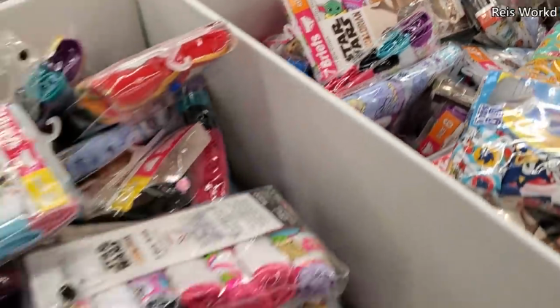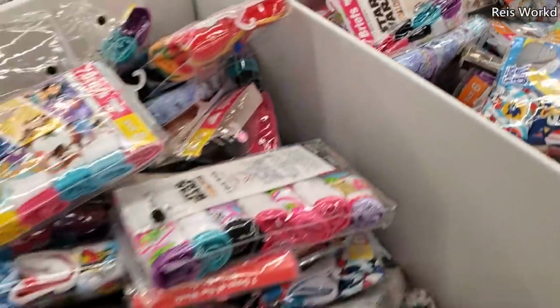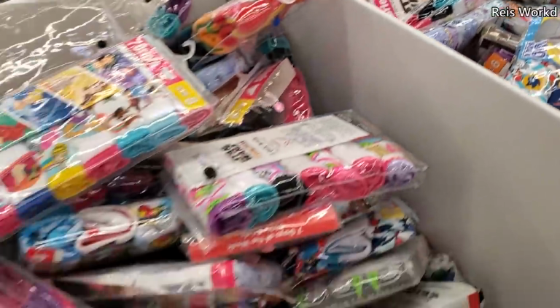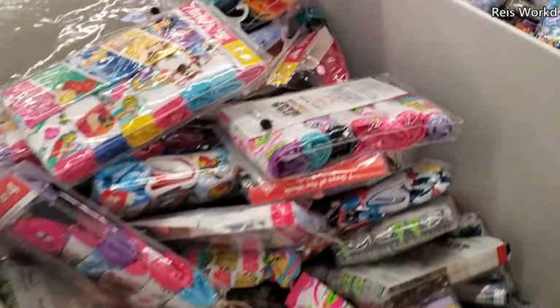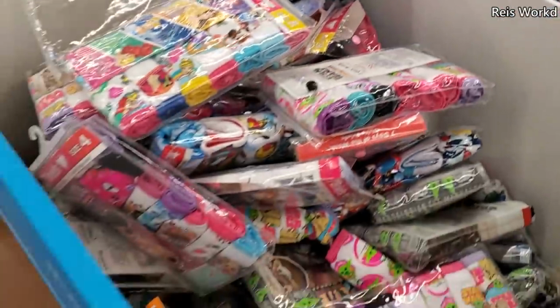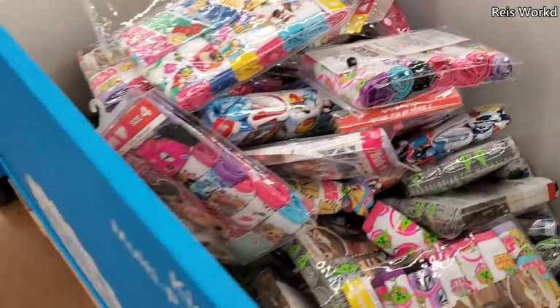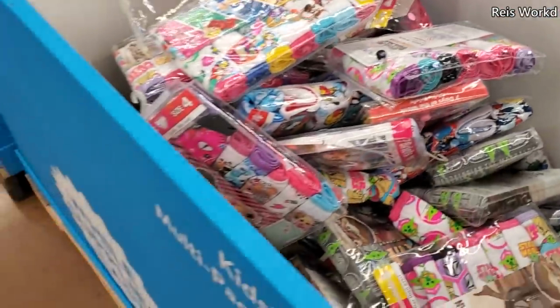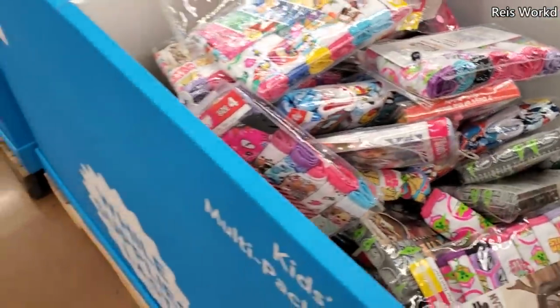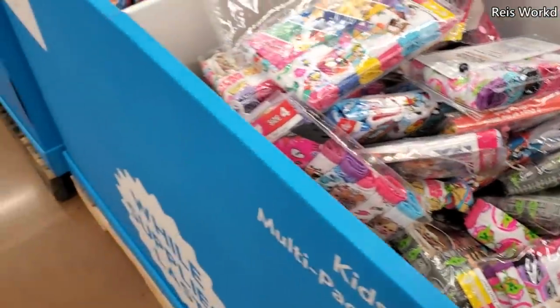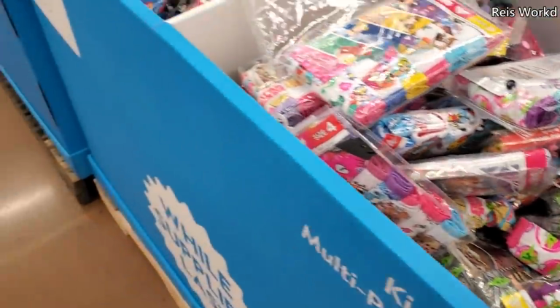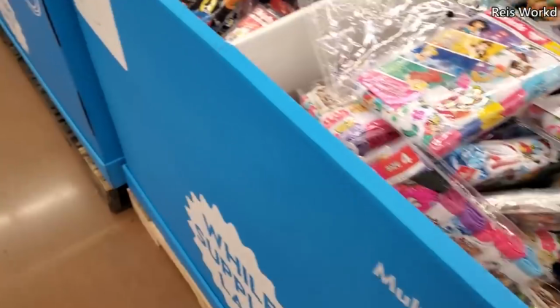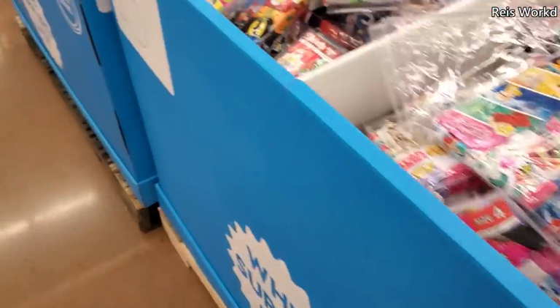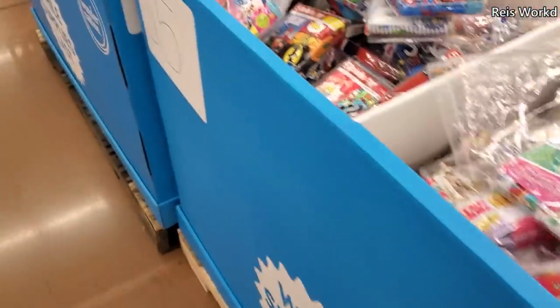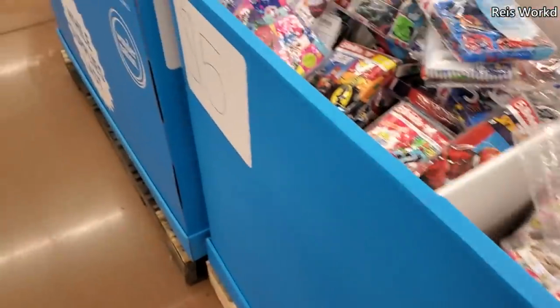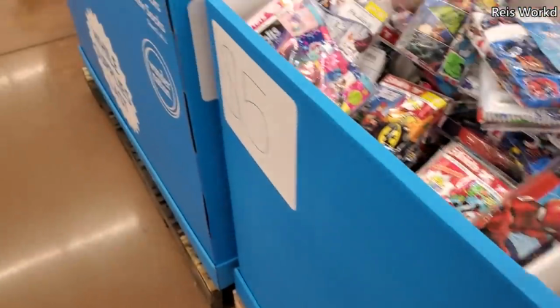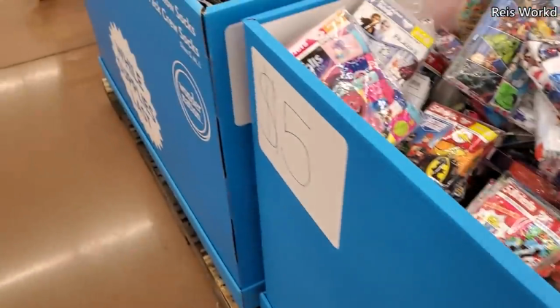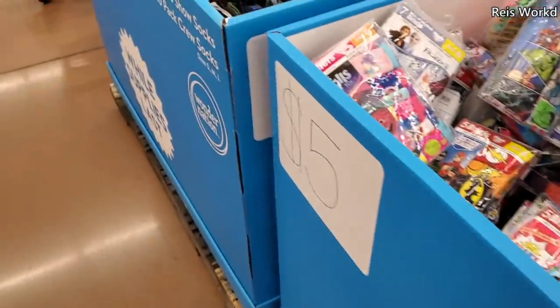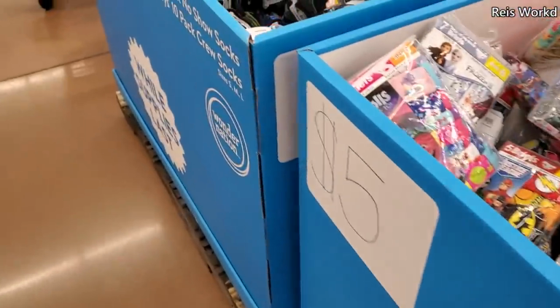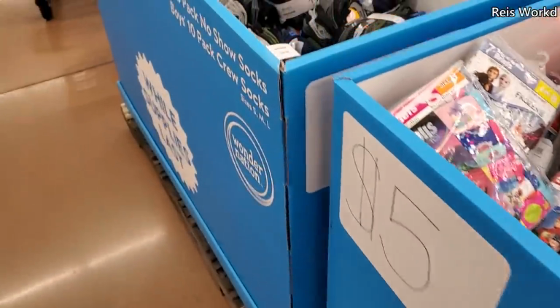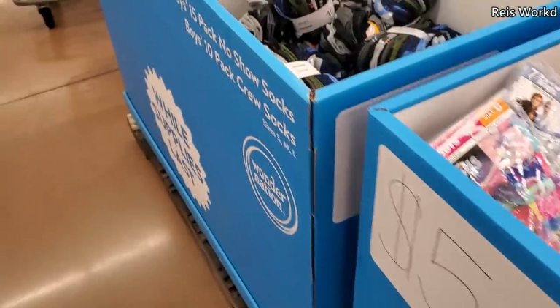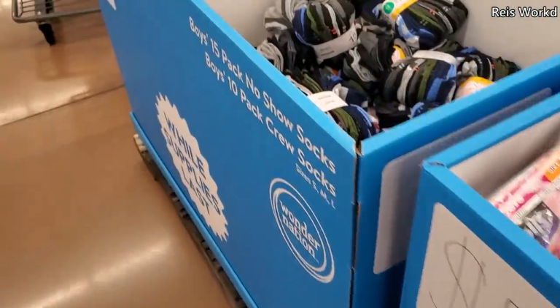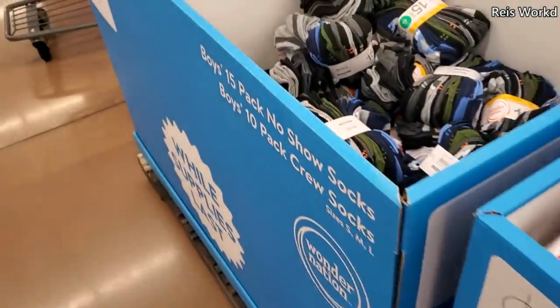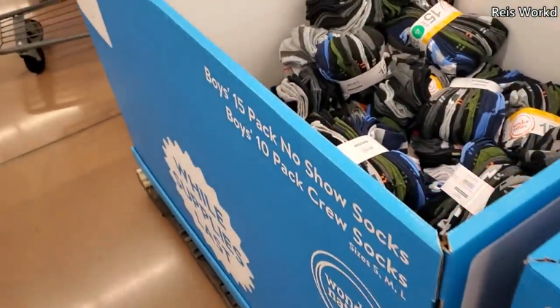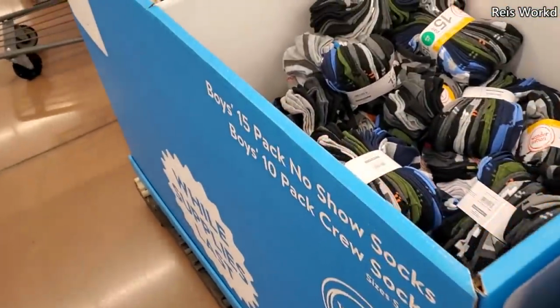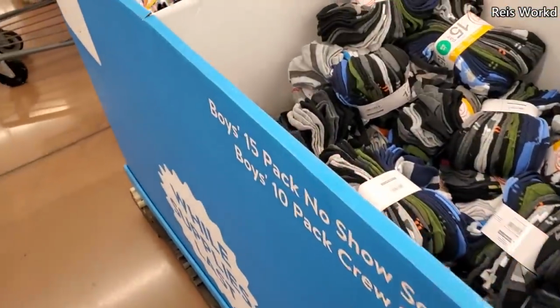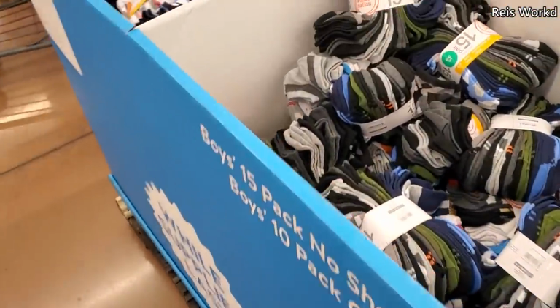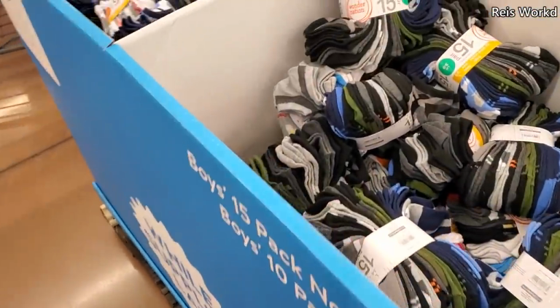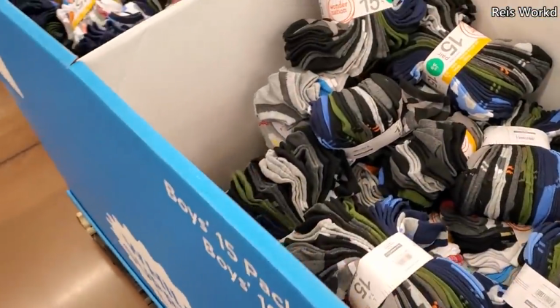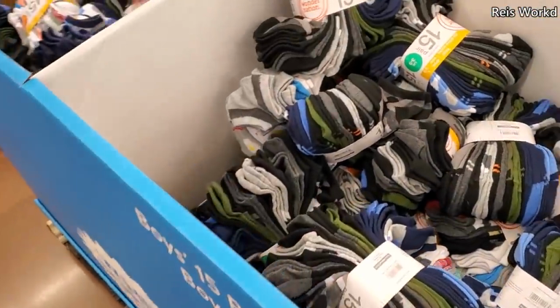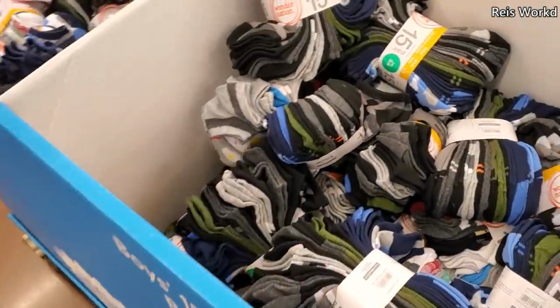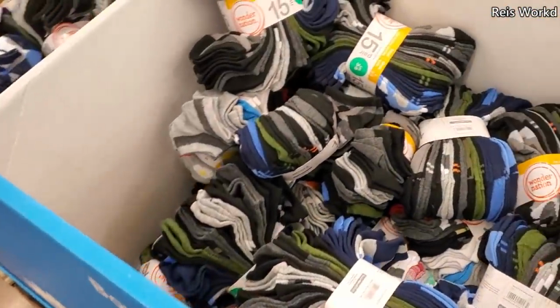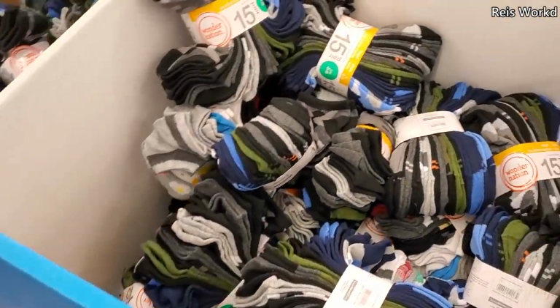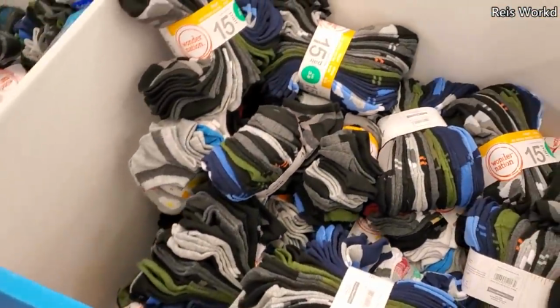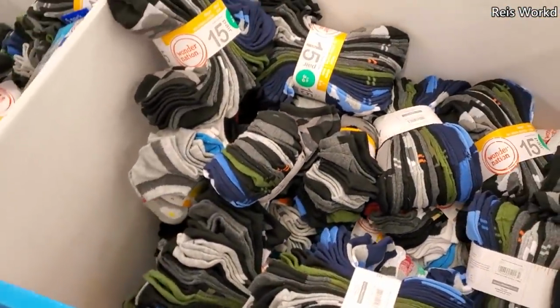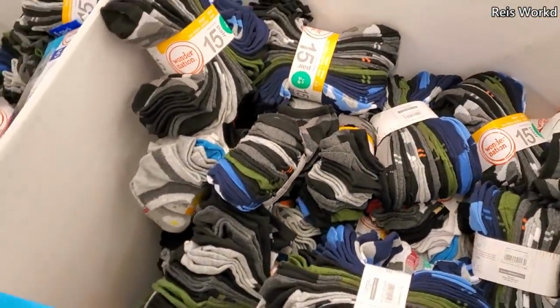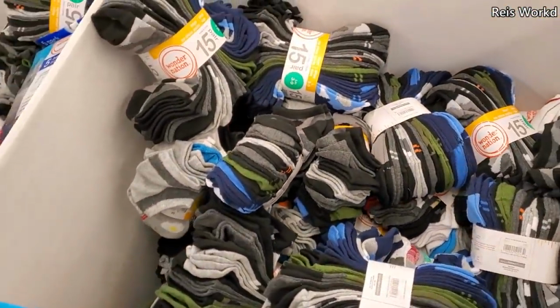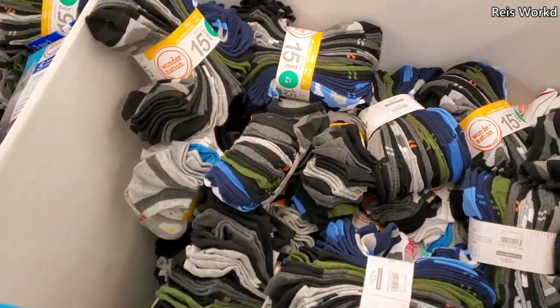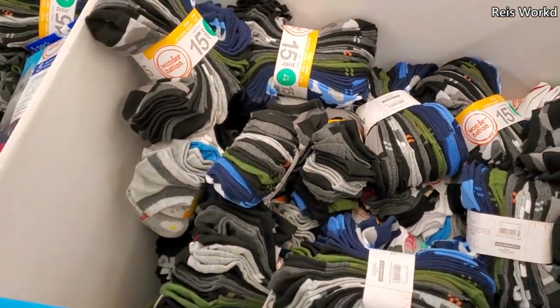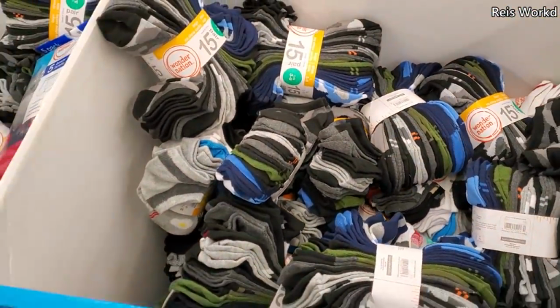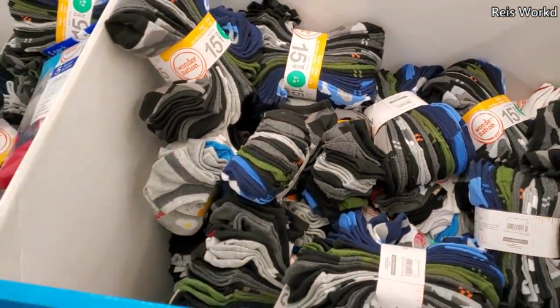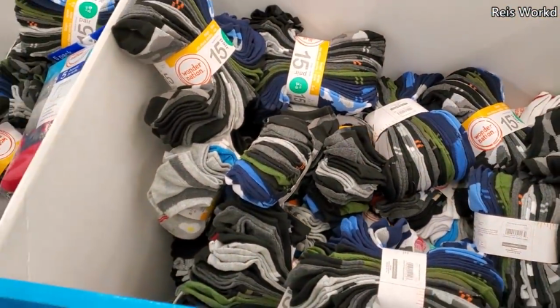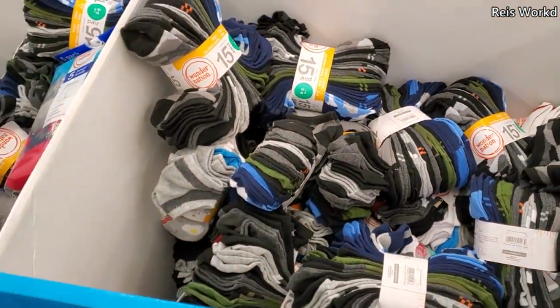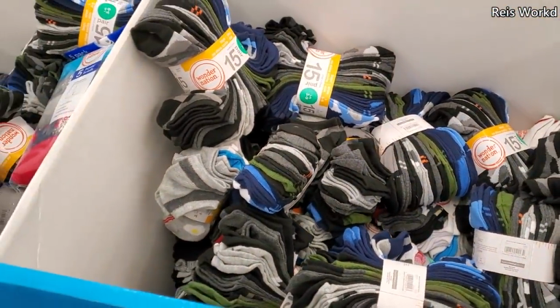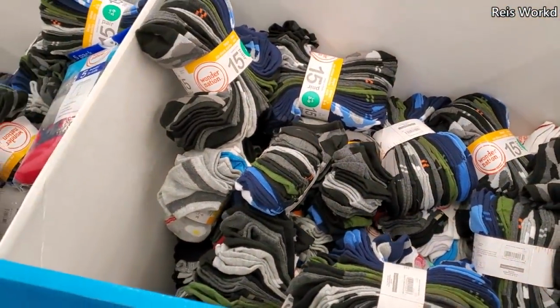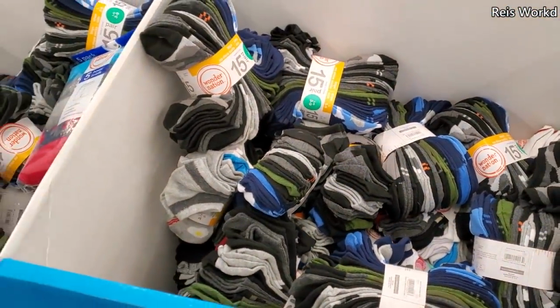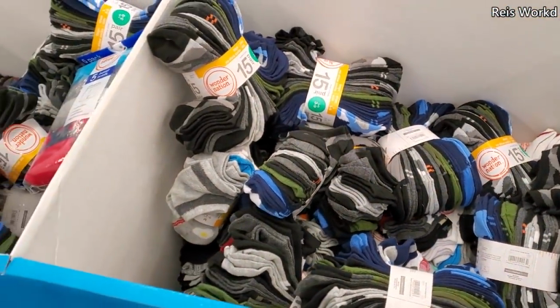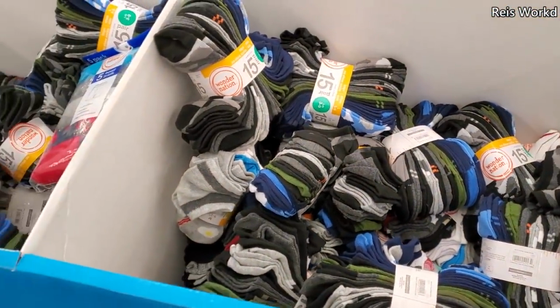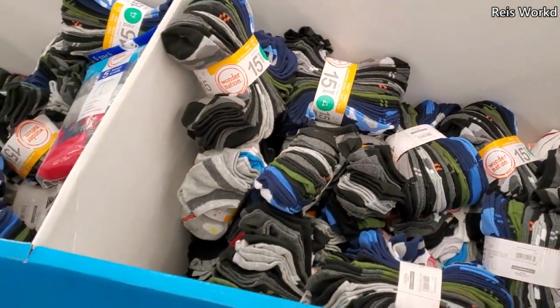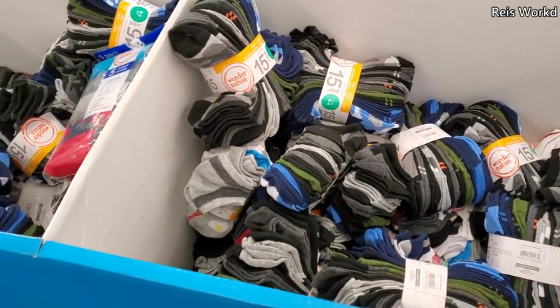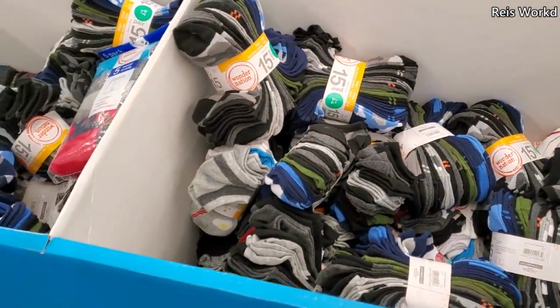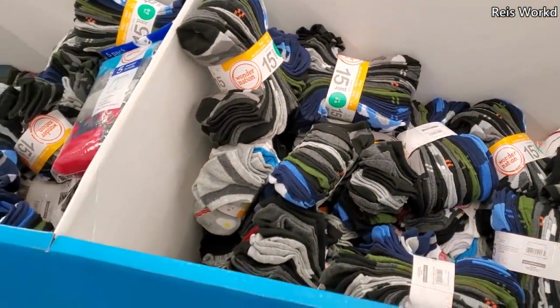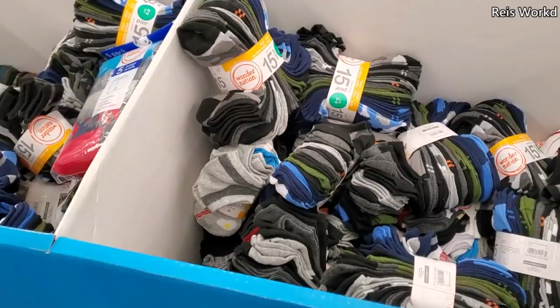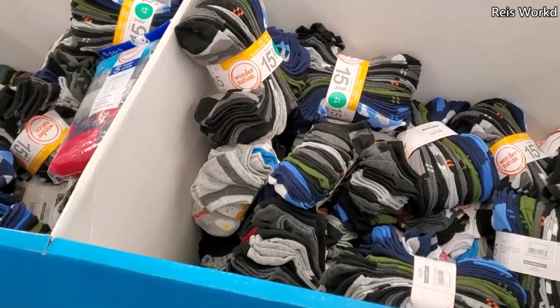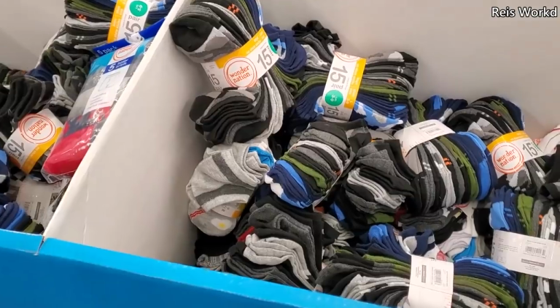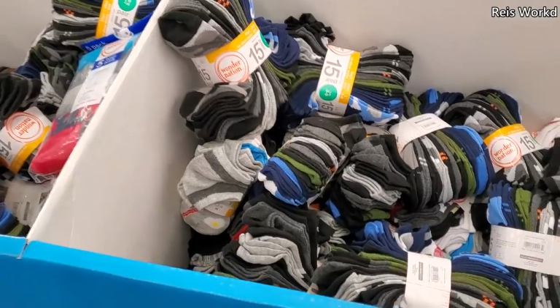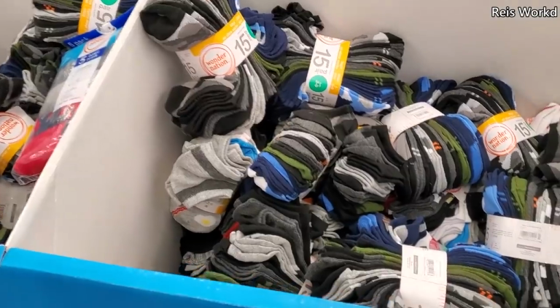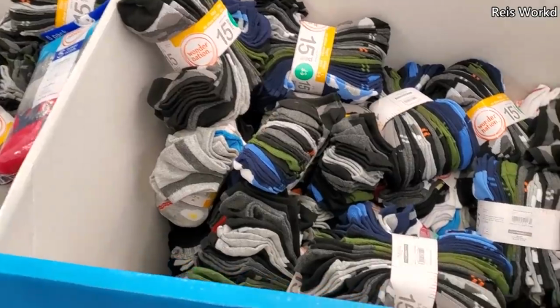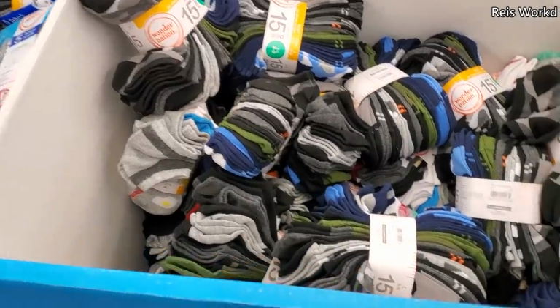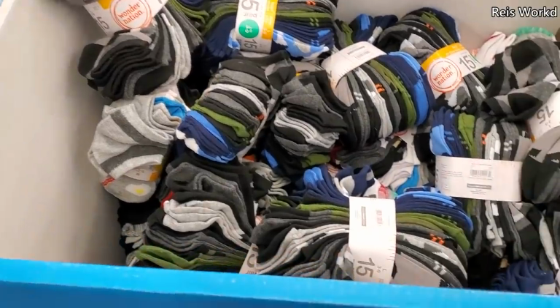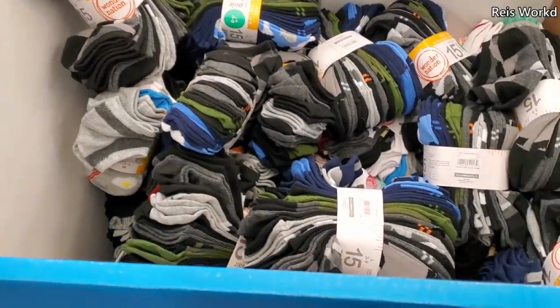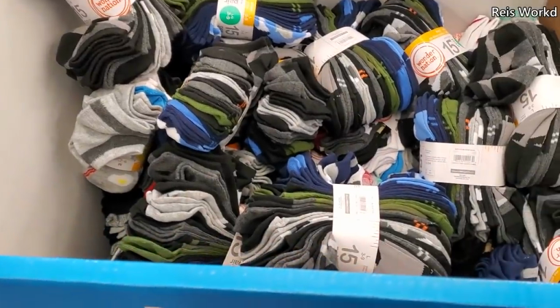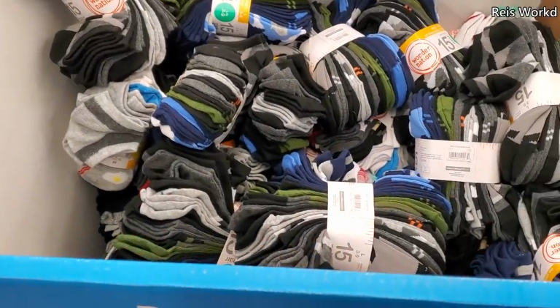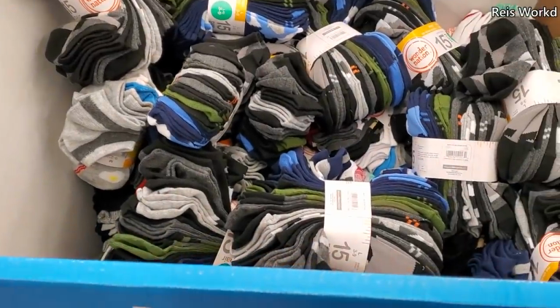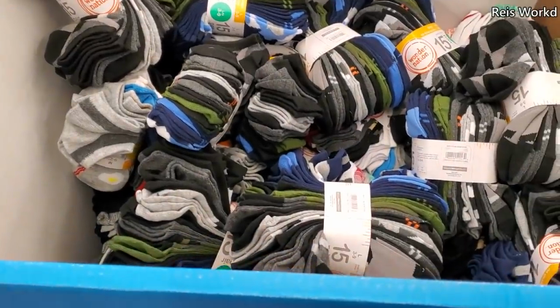They do have socks, and socks are five dollars and you get 15 pairs — actually not bad for $15.